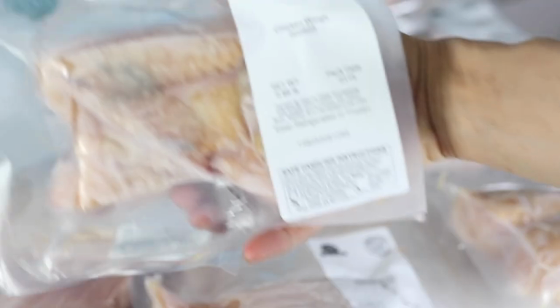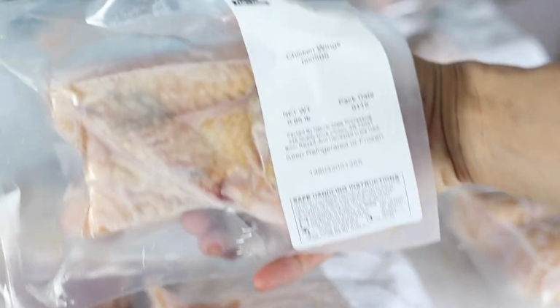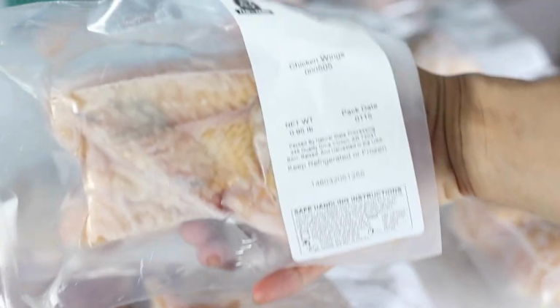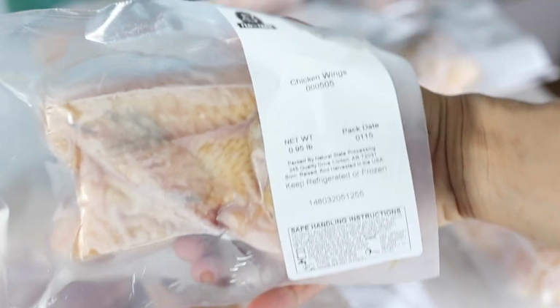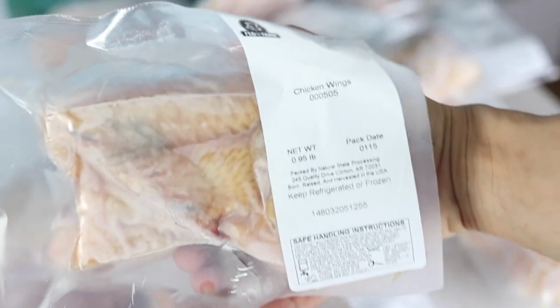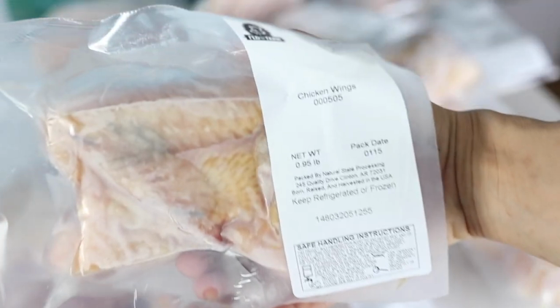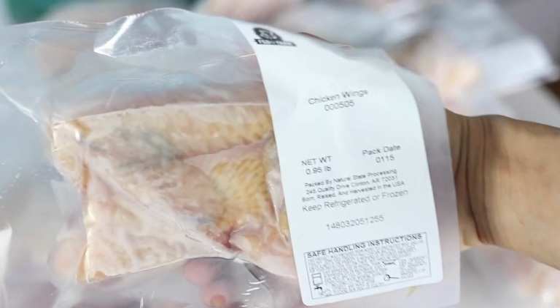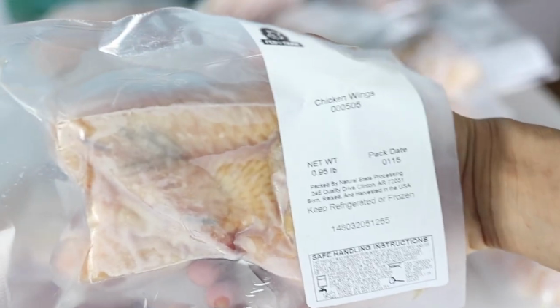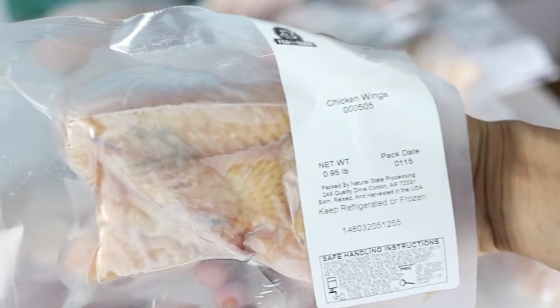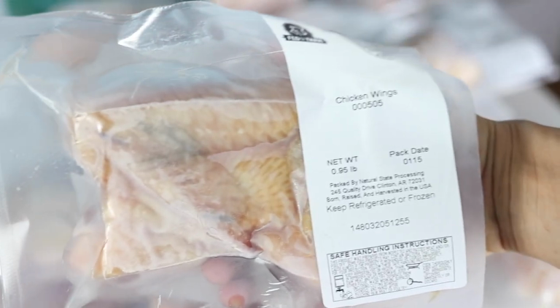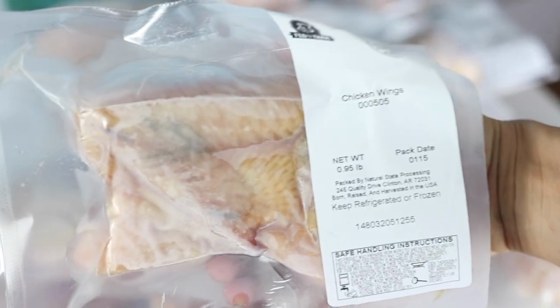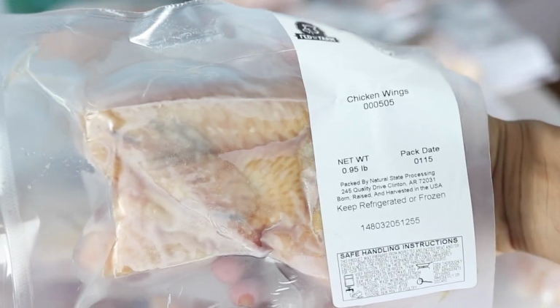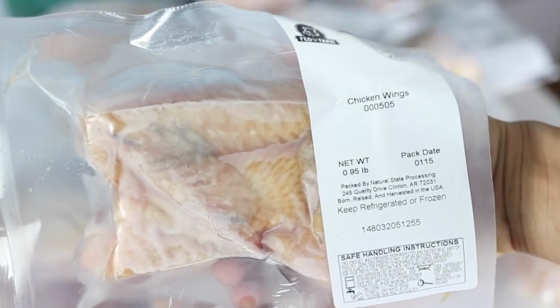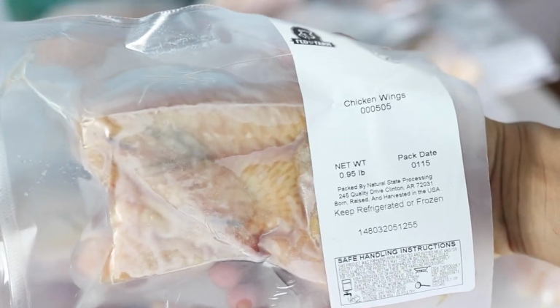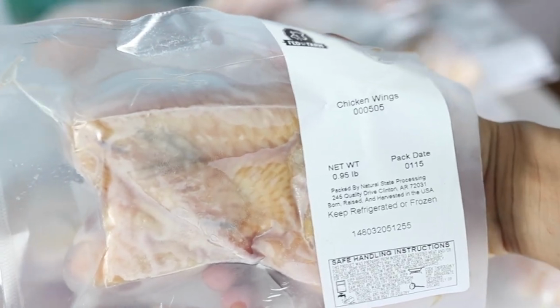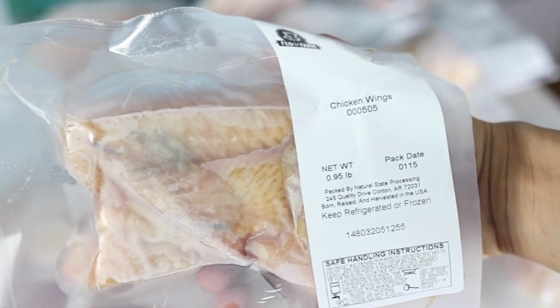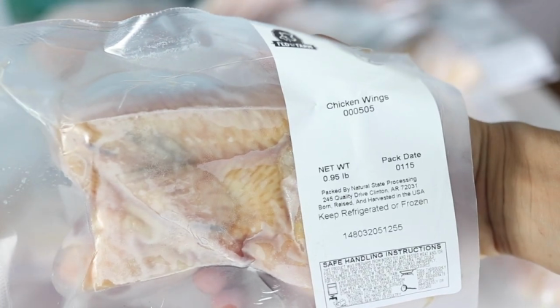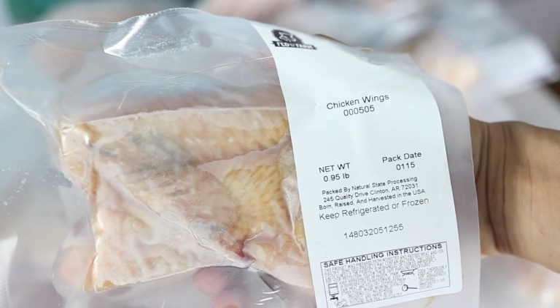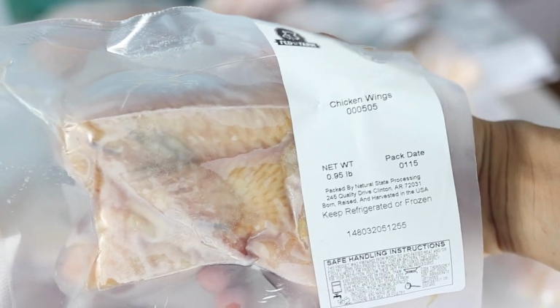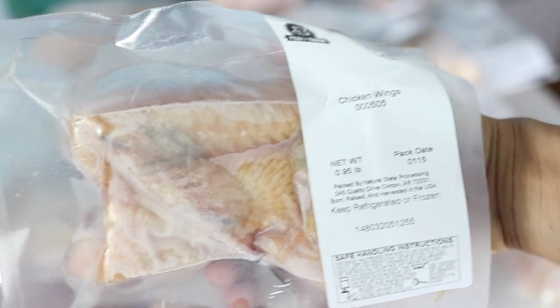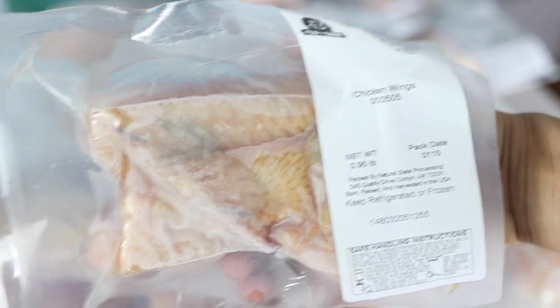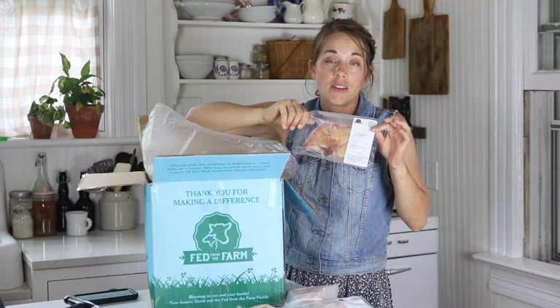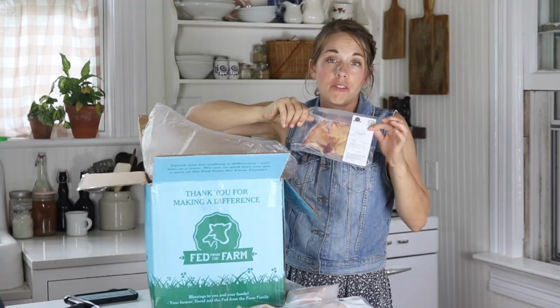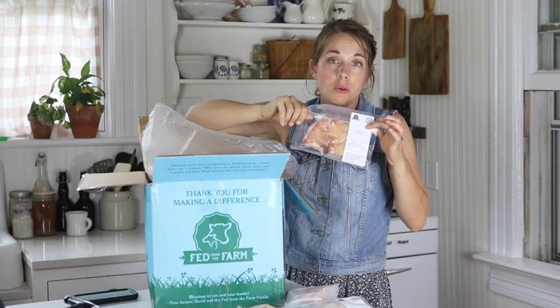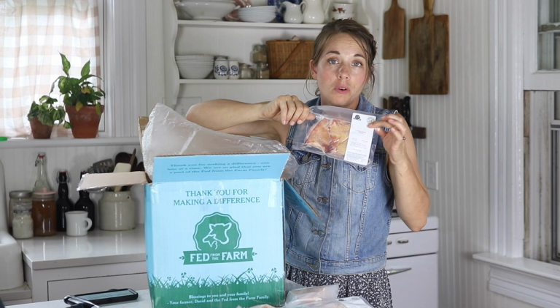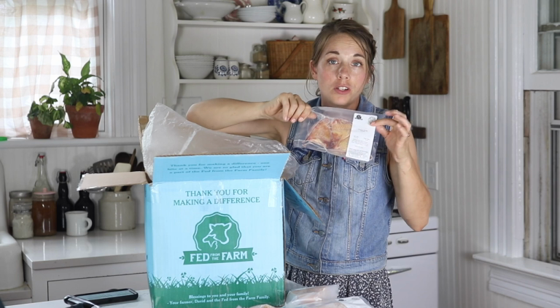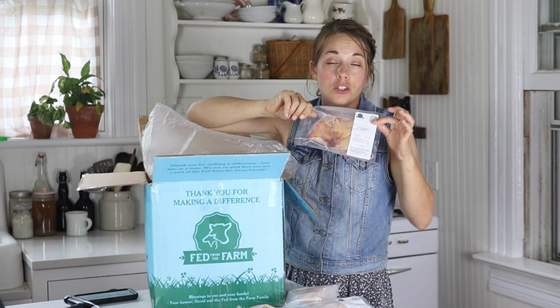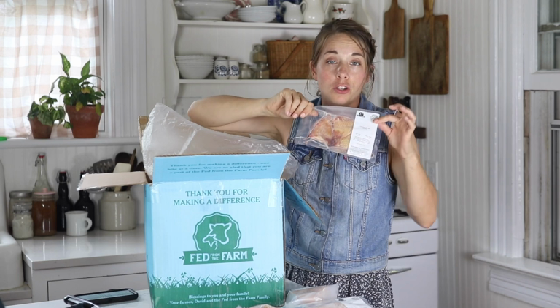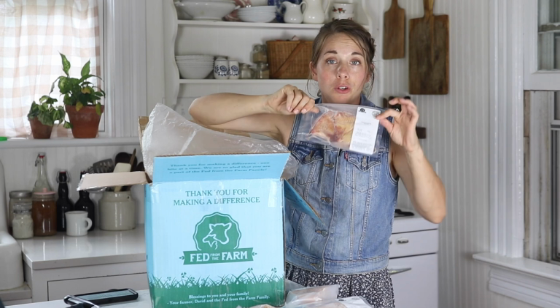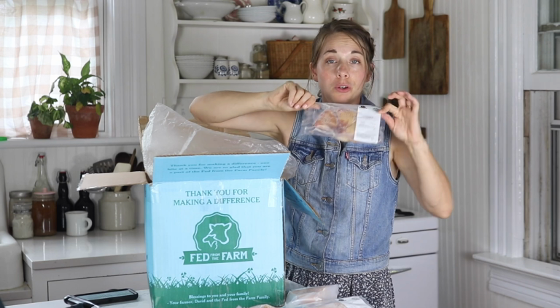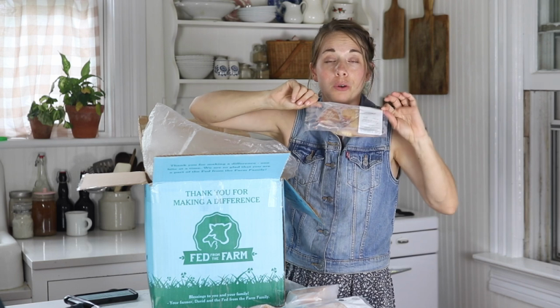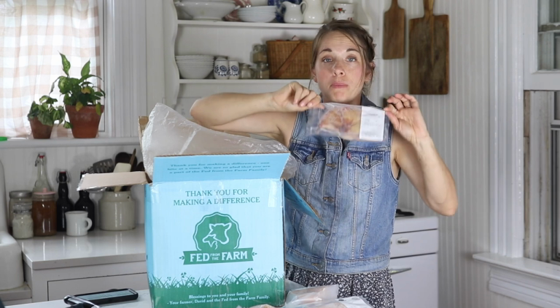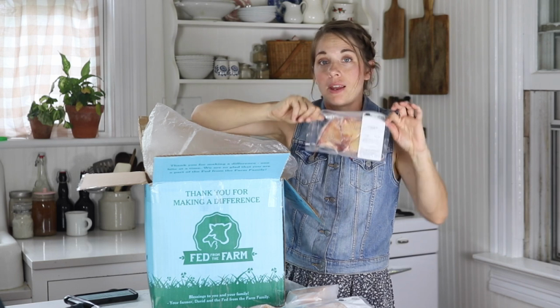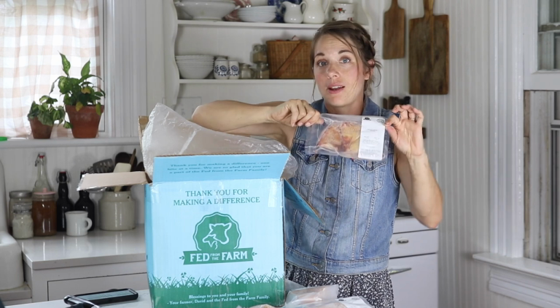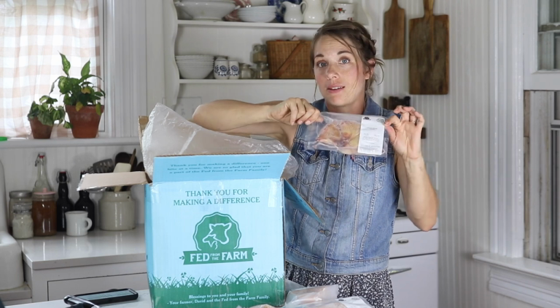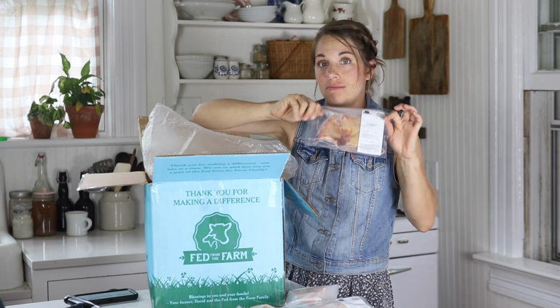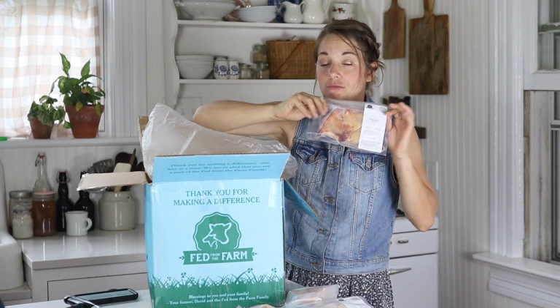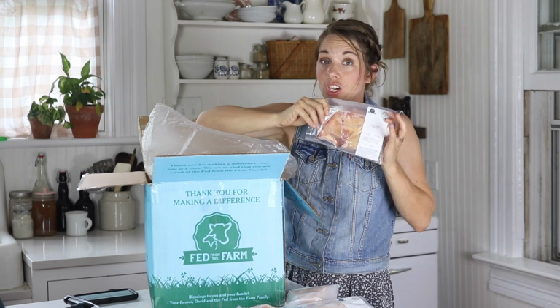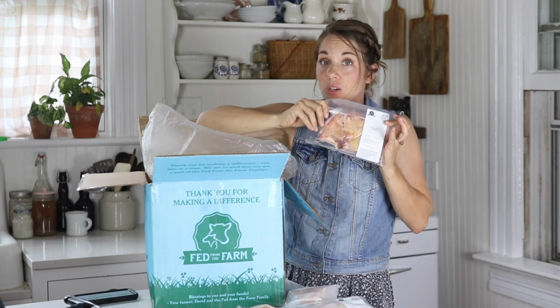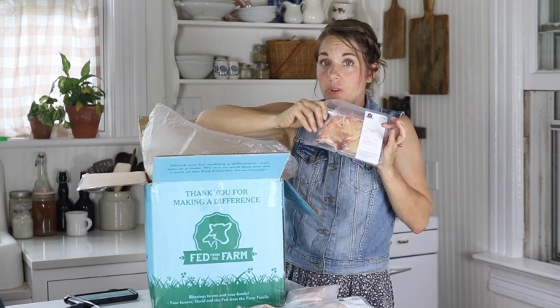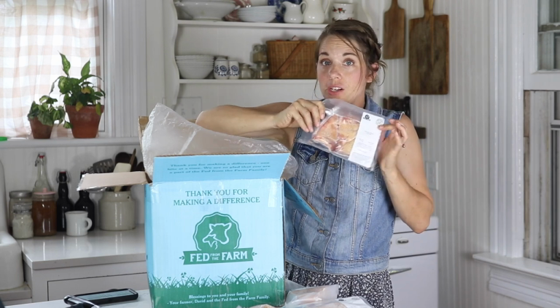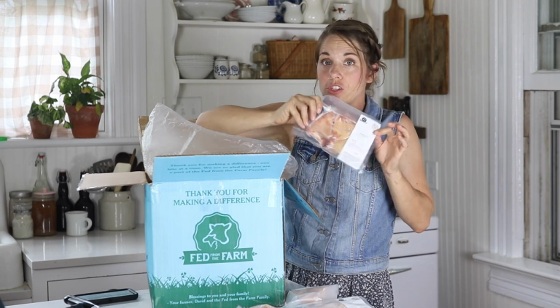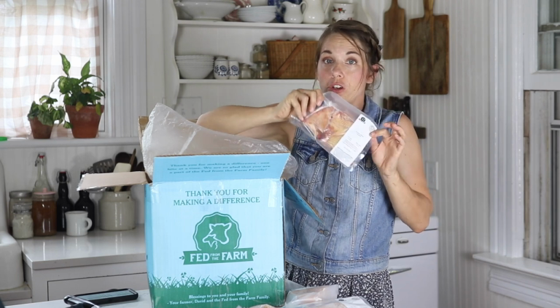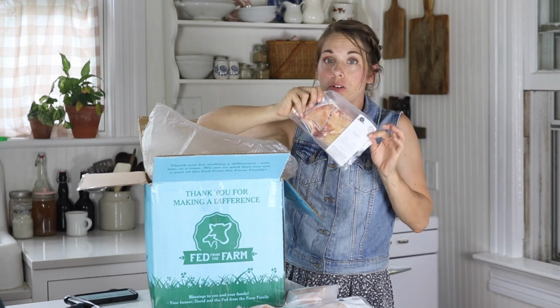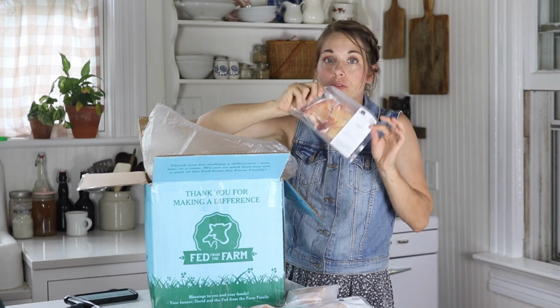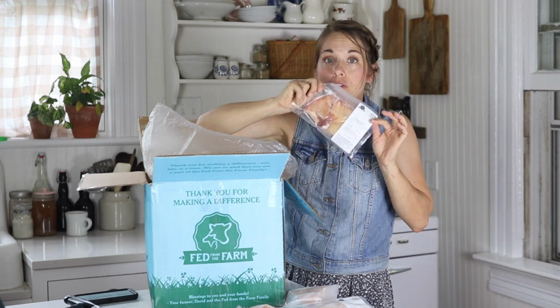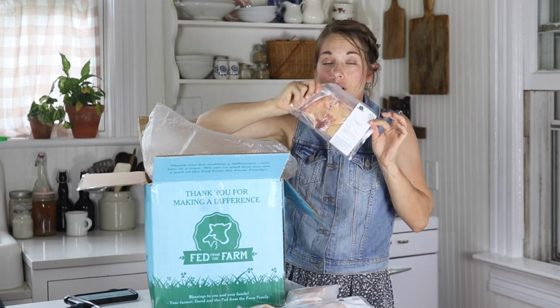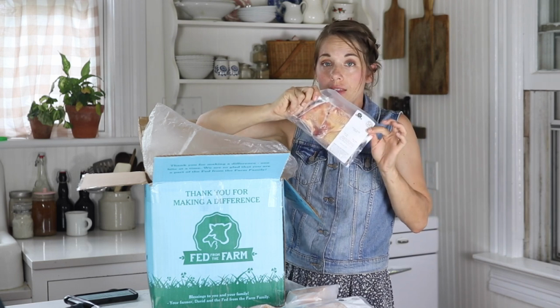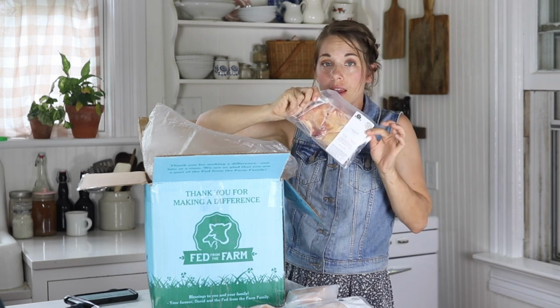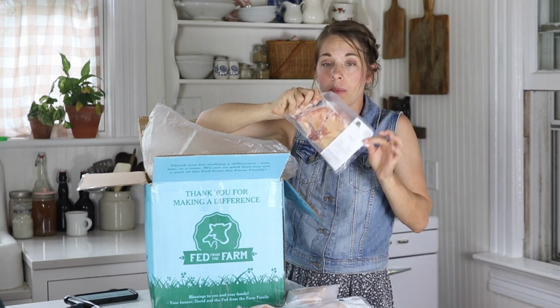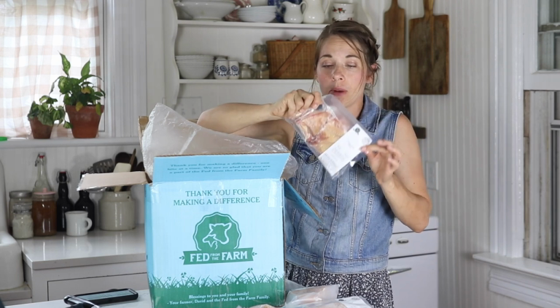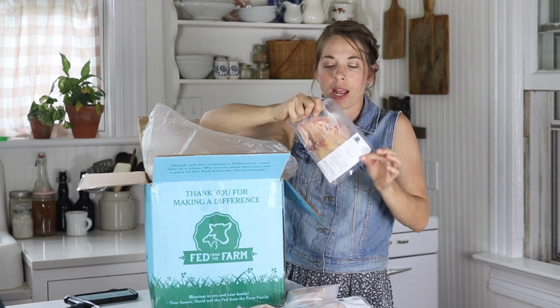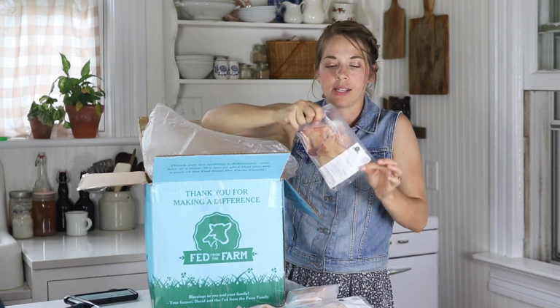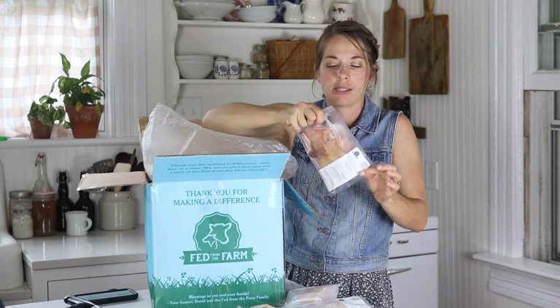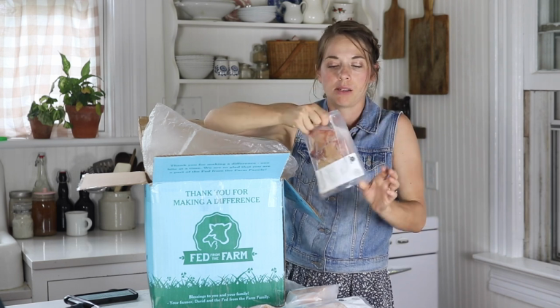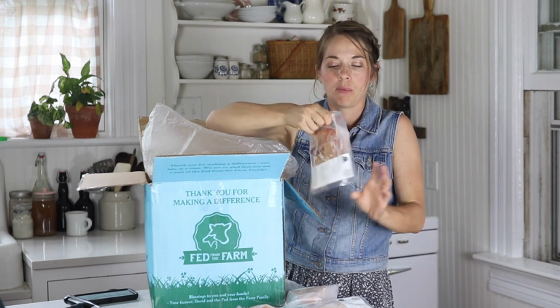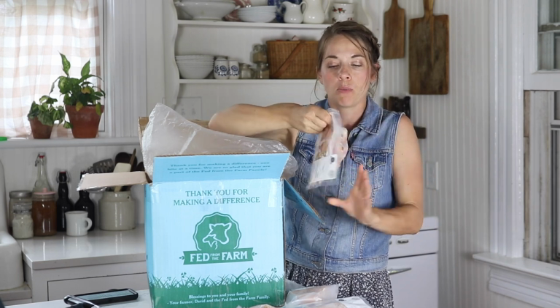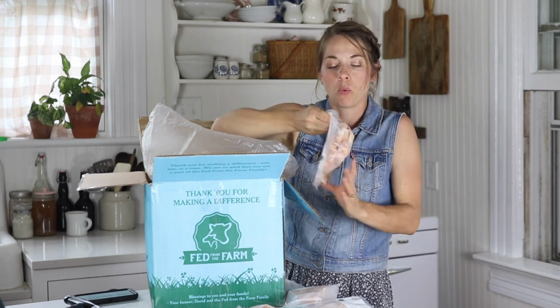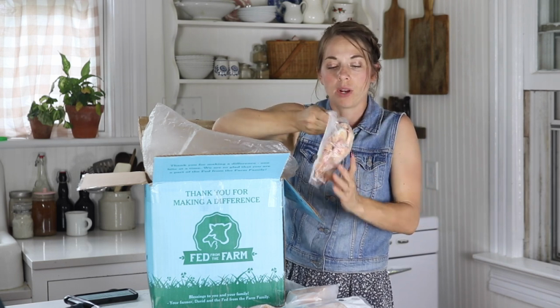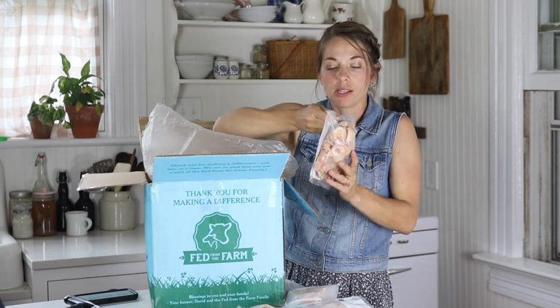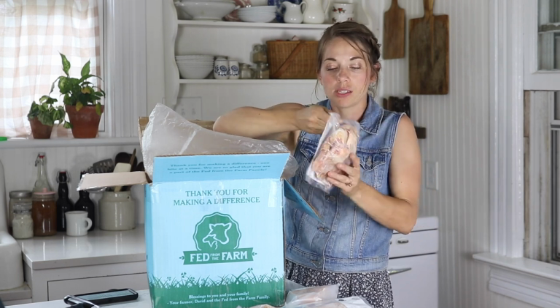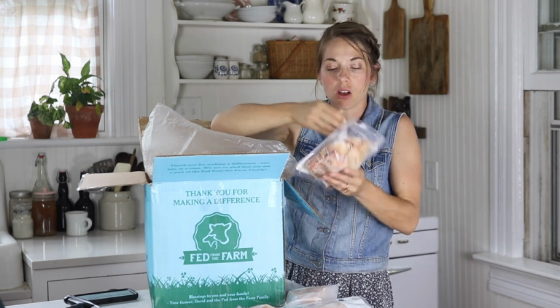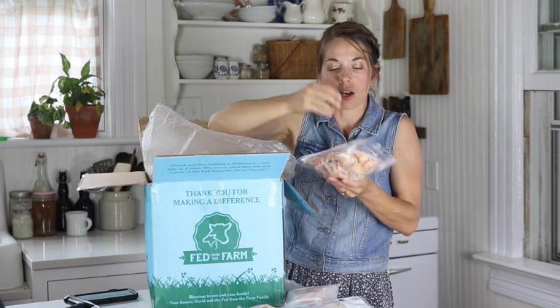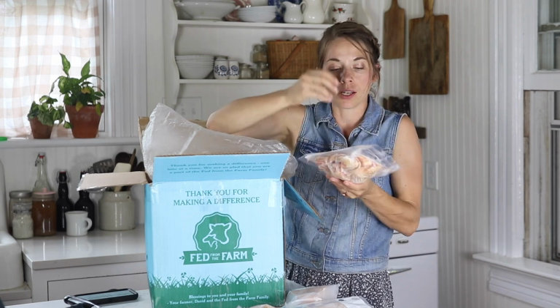Chicken wings — of course they are great if you want to make chicken wings. You could fry them and add some wing sauce.